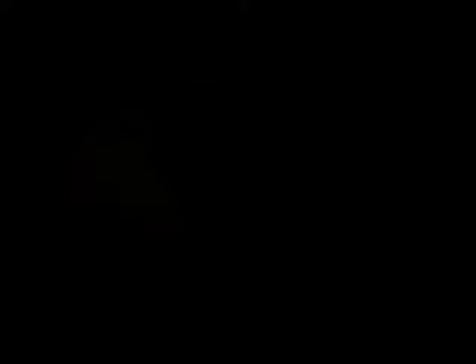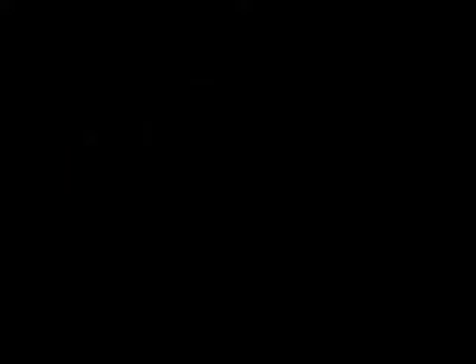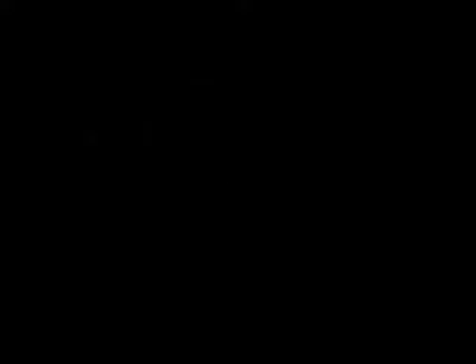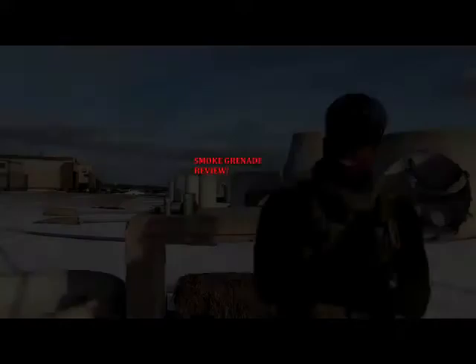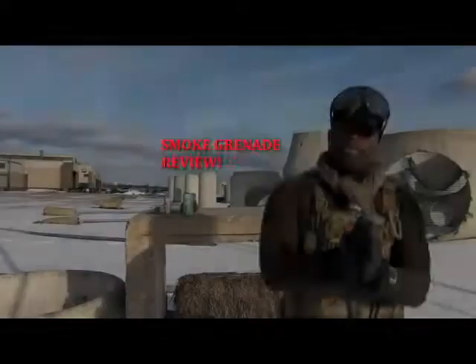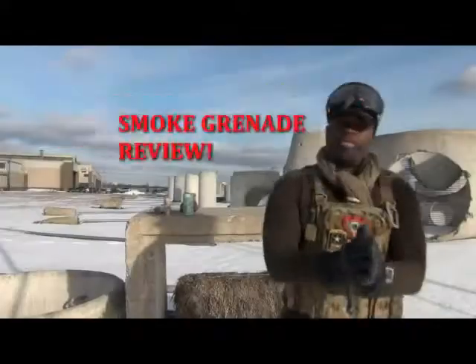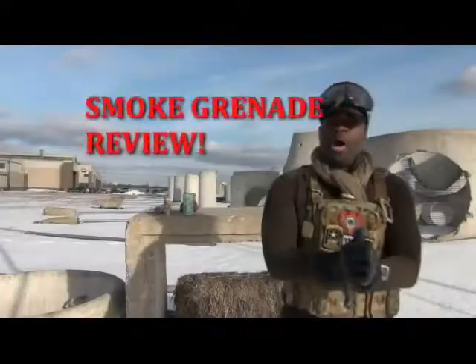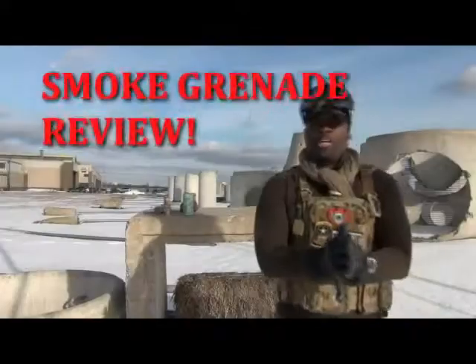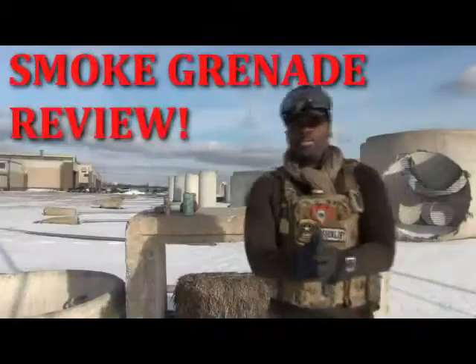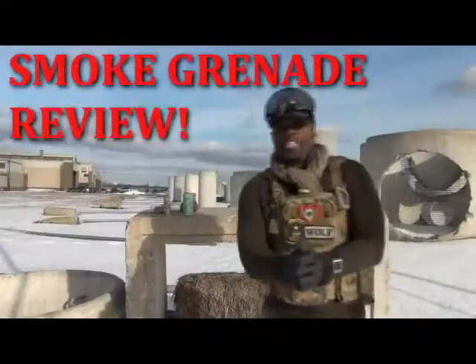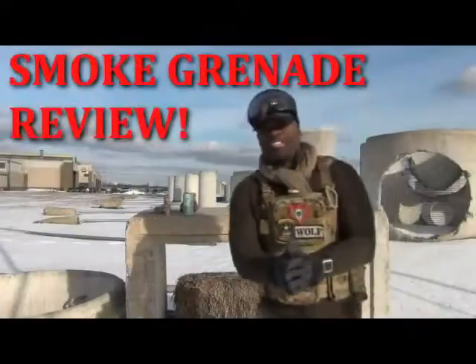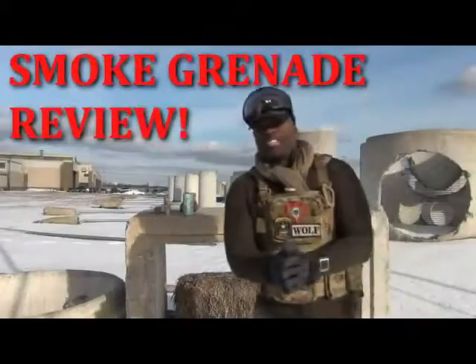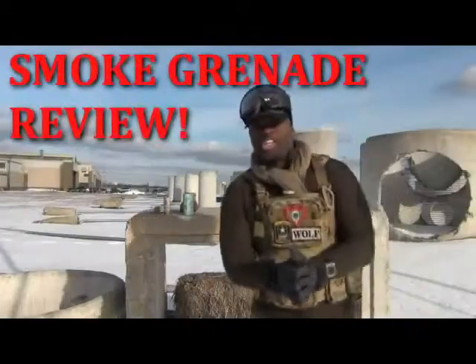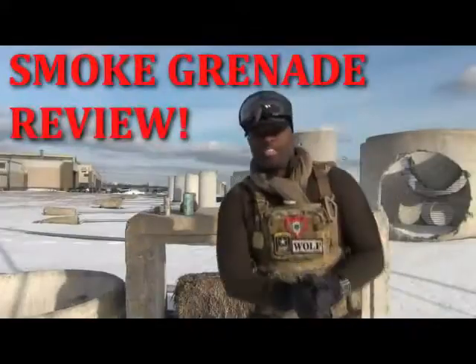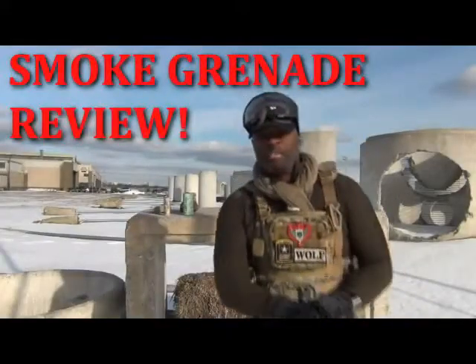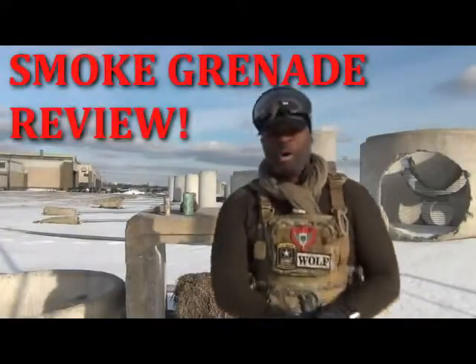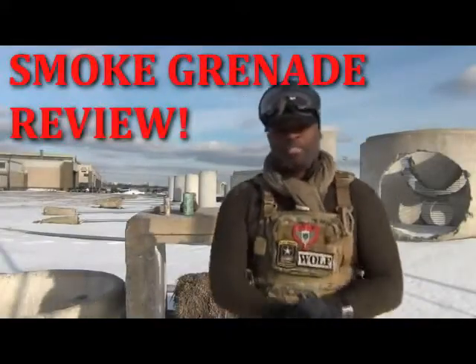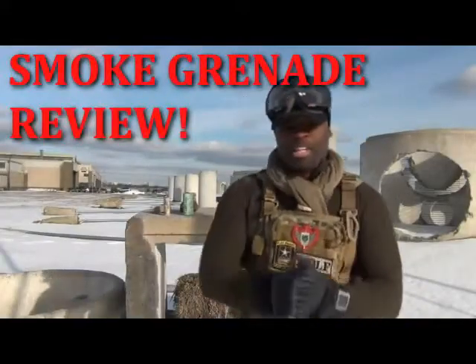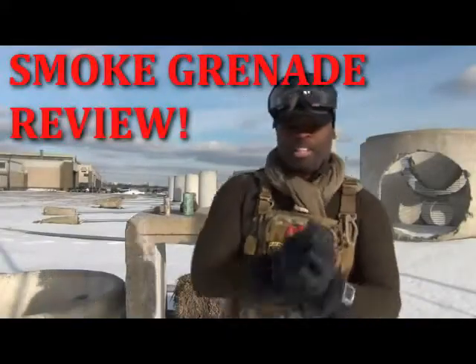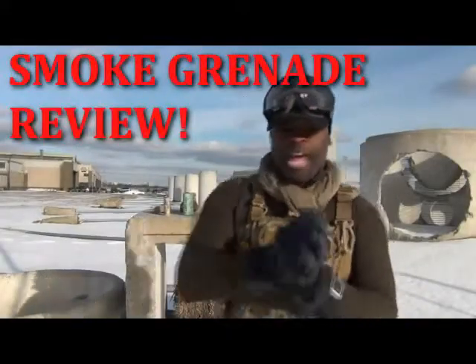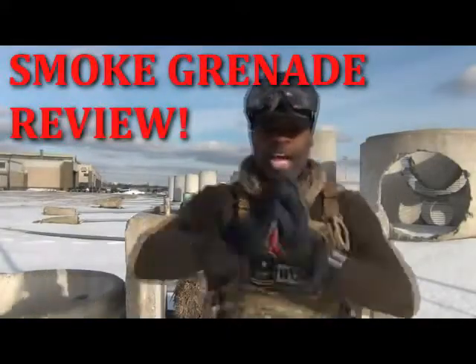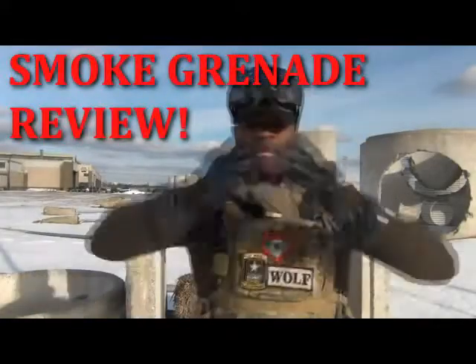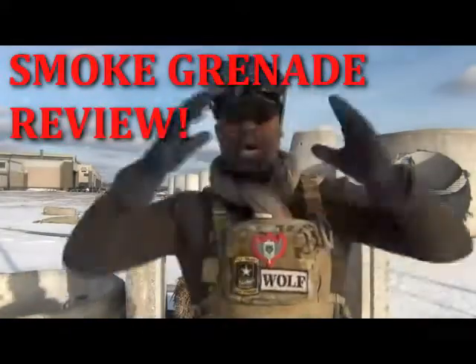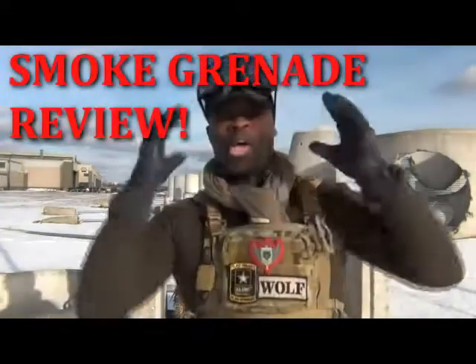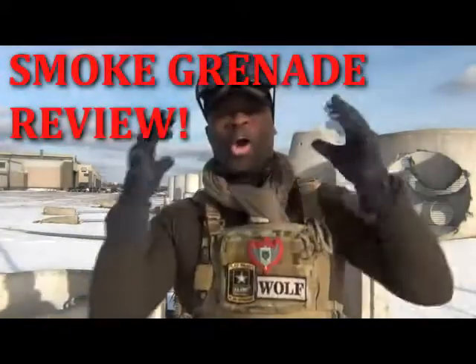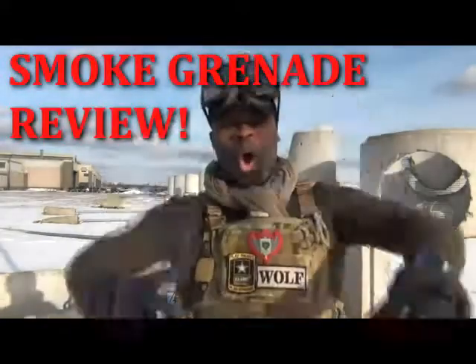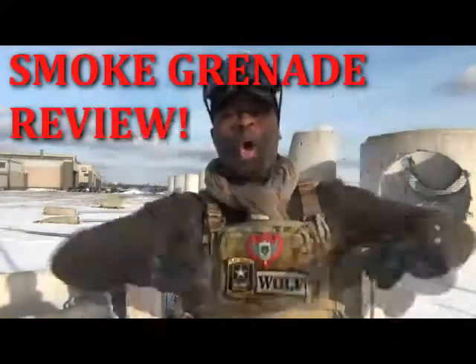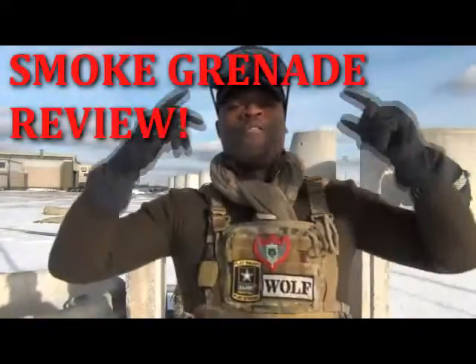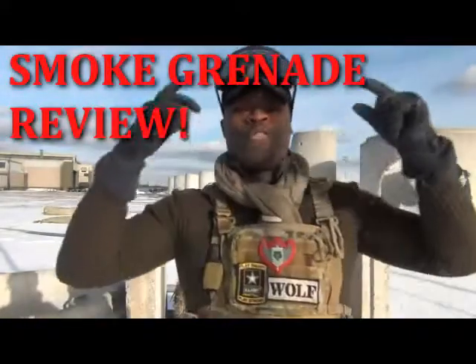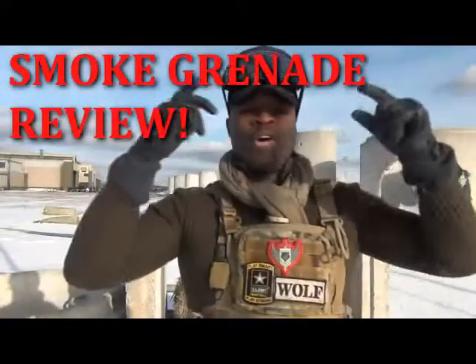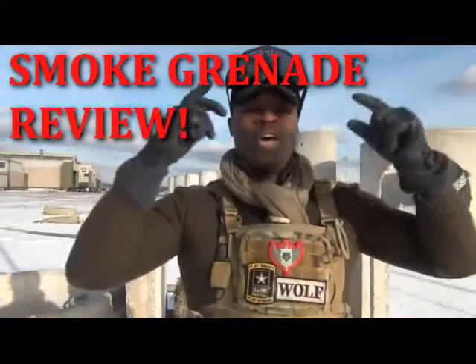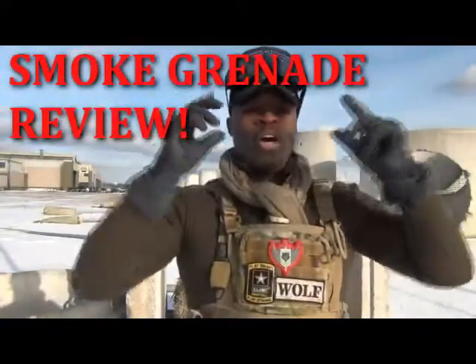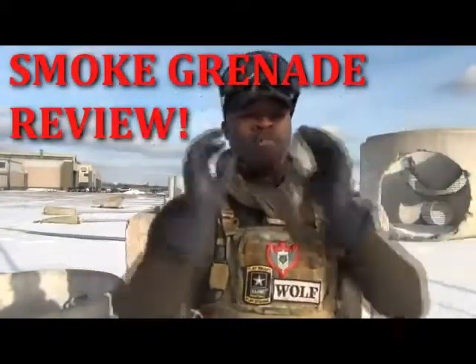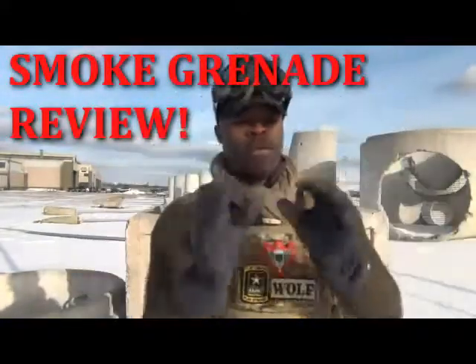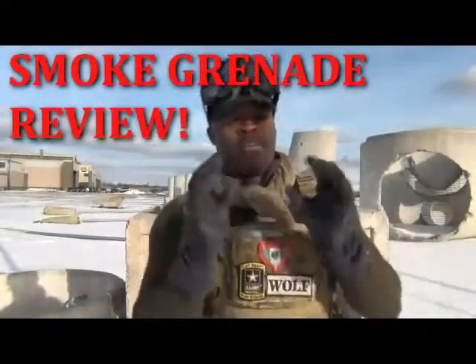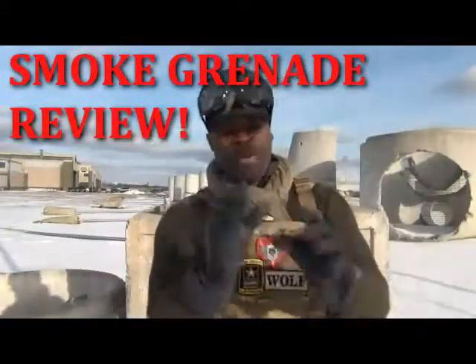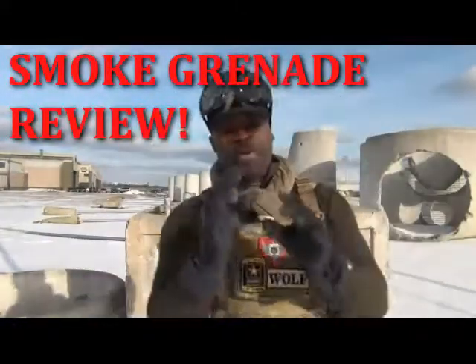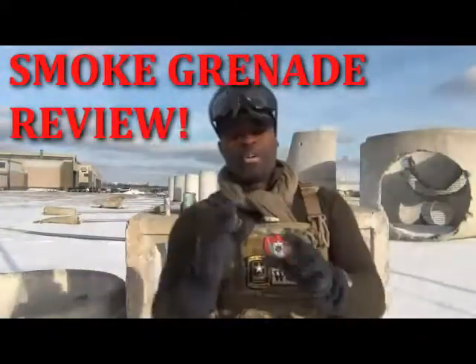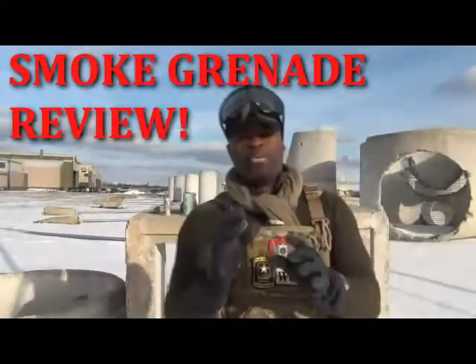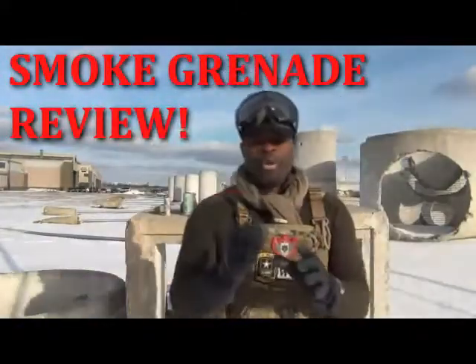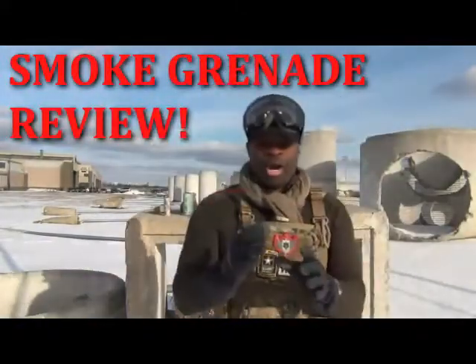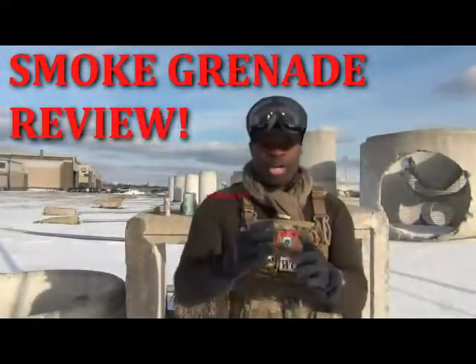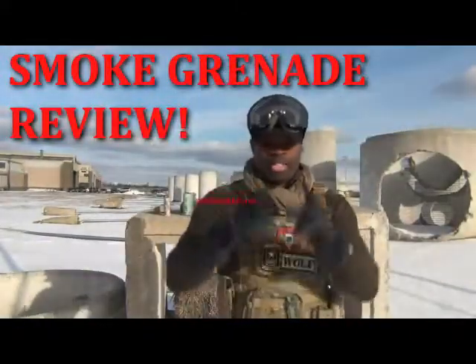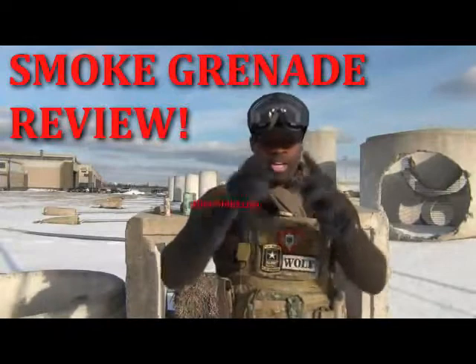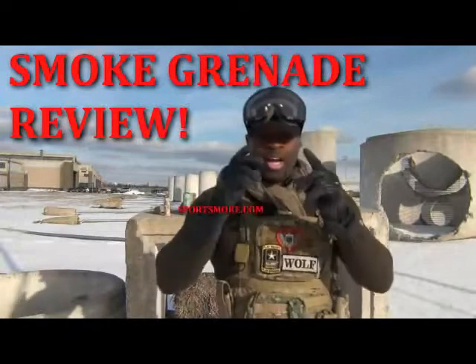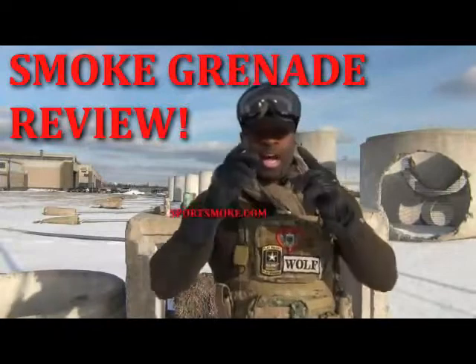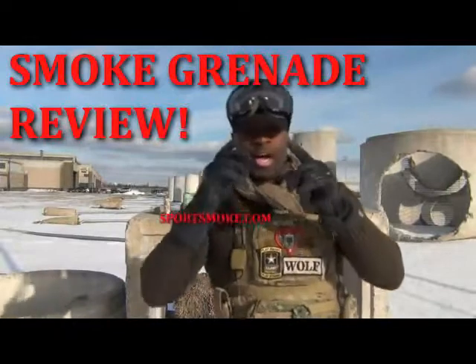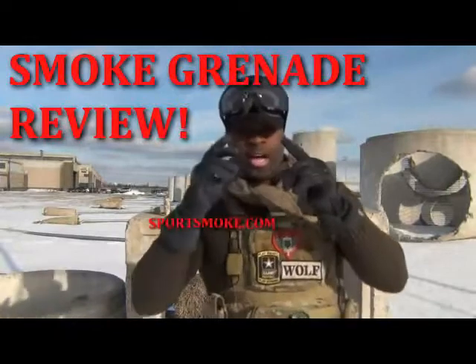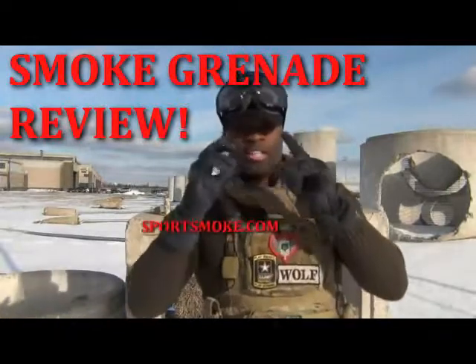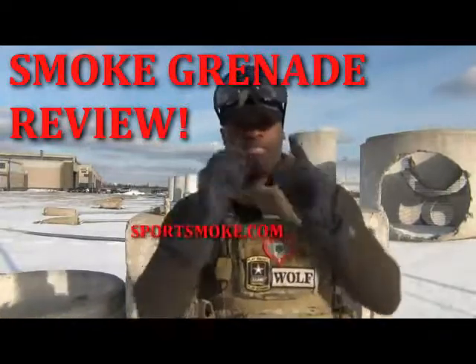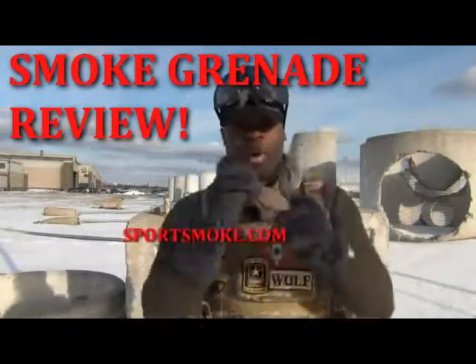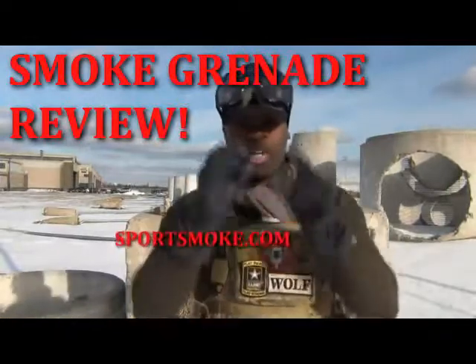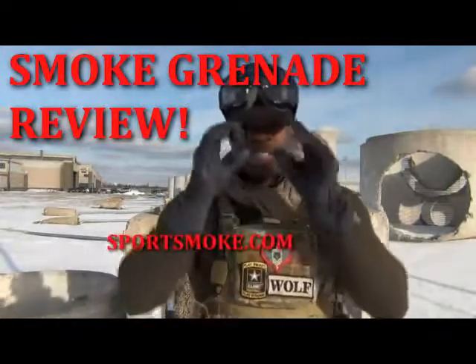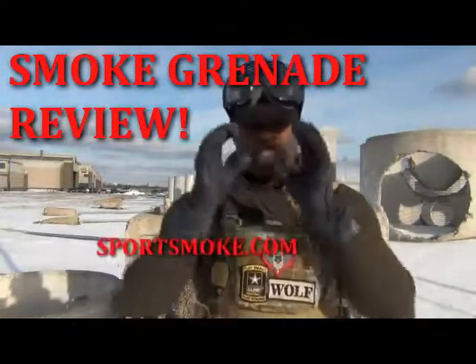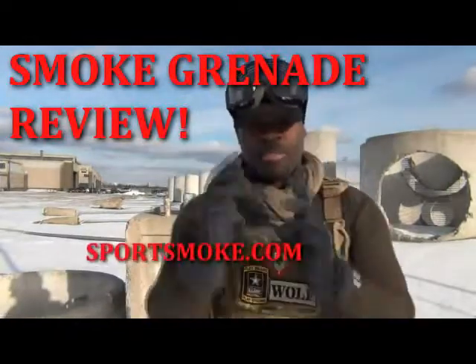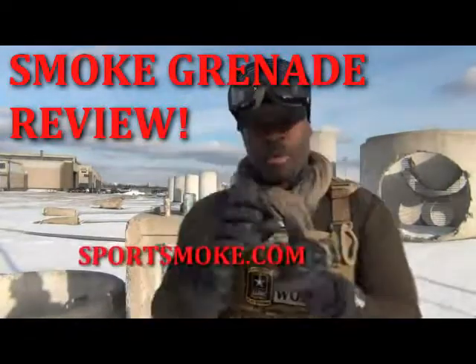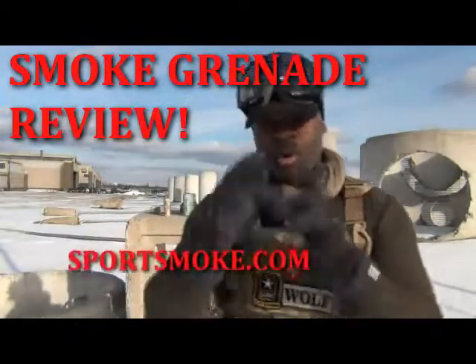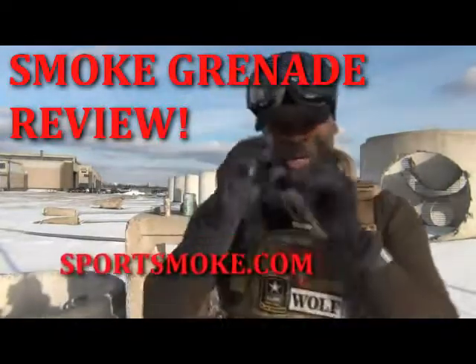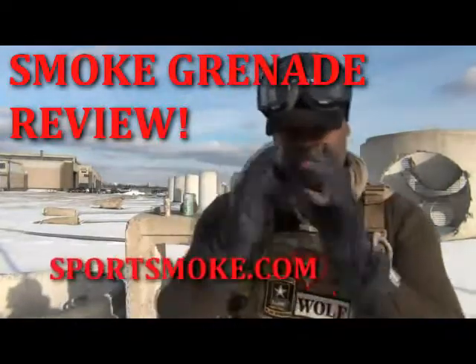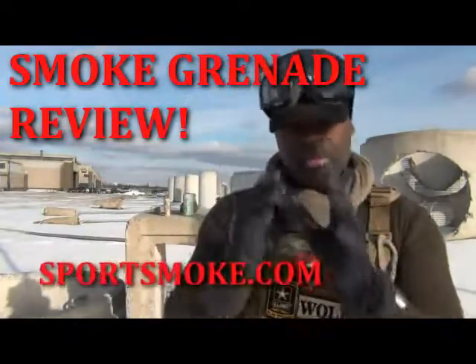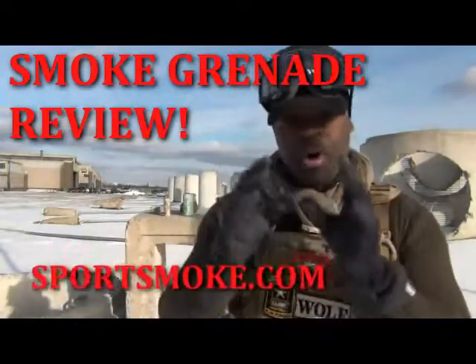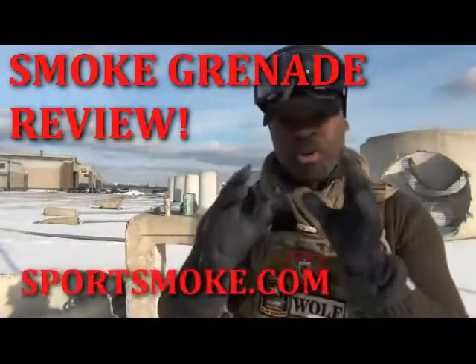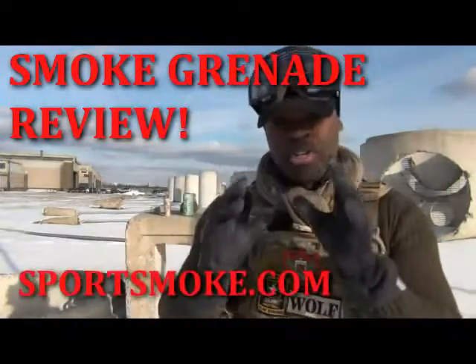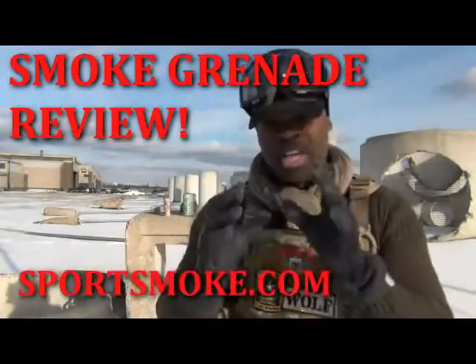Ladies and gentlemen, welcome to this edition of the Wolf's Den. Today I'm going over a very, very cool product — Sport Smoke smoke grenades.